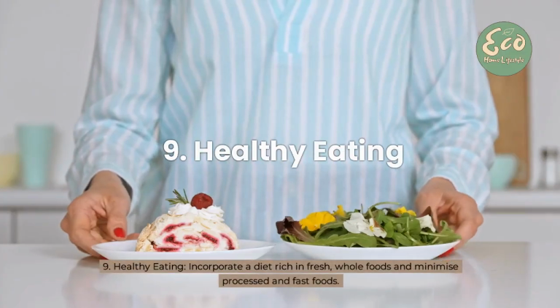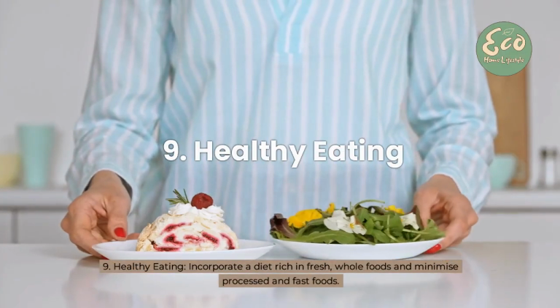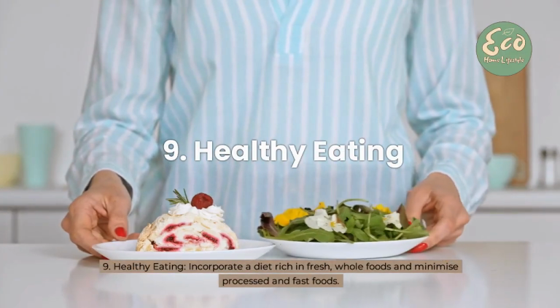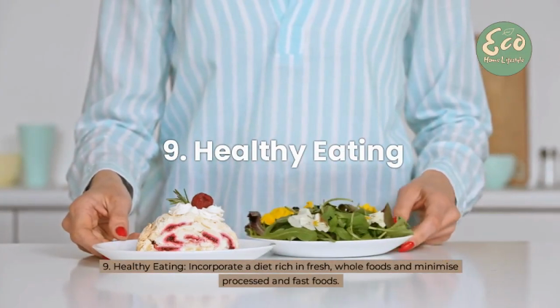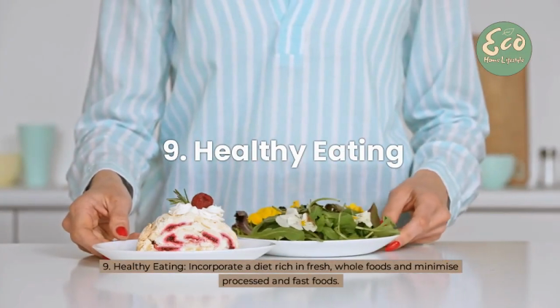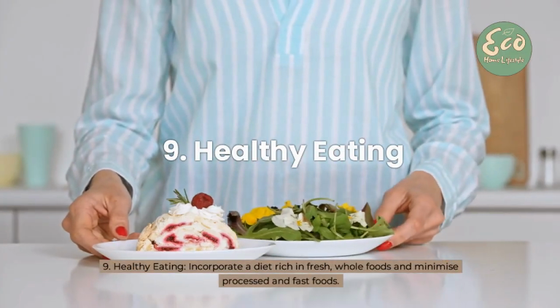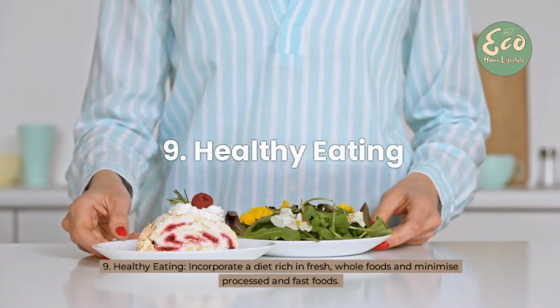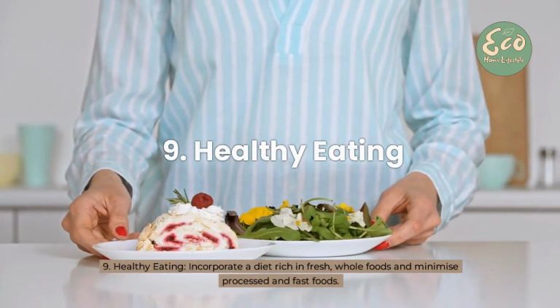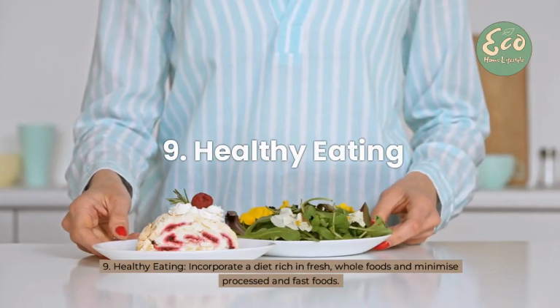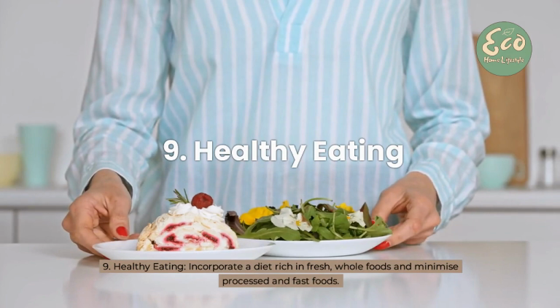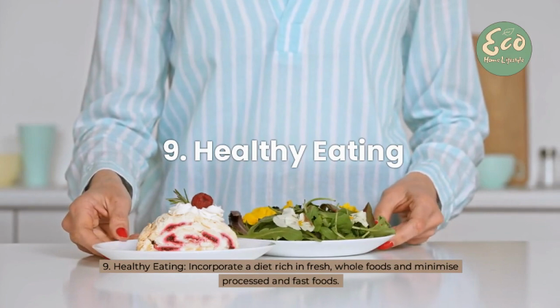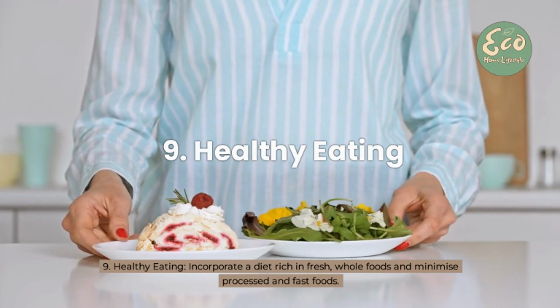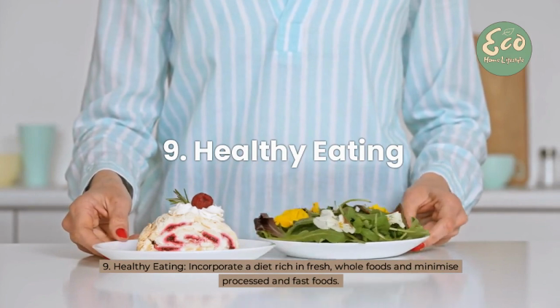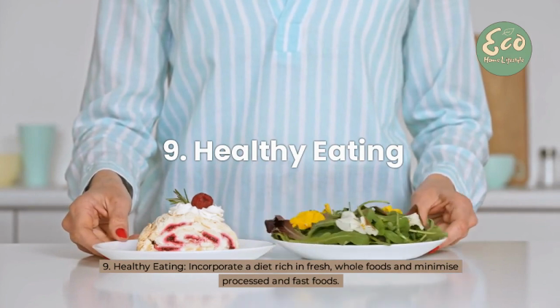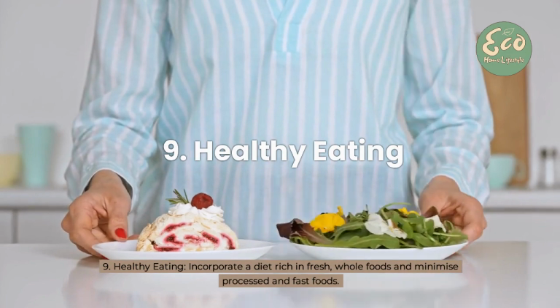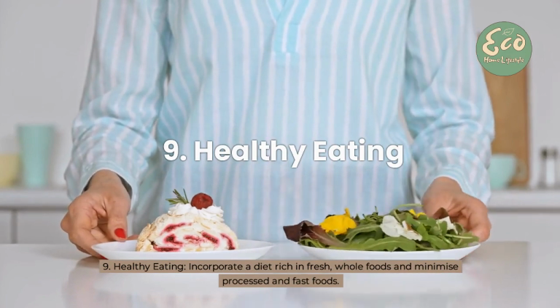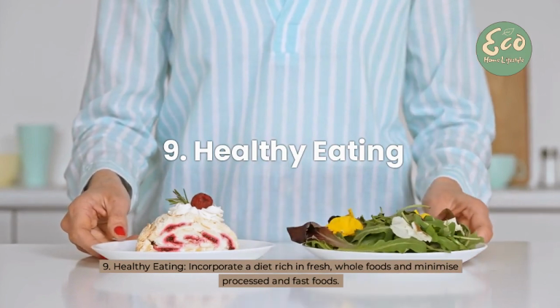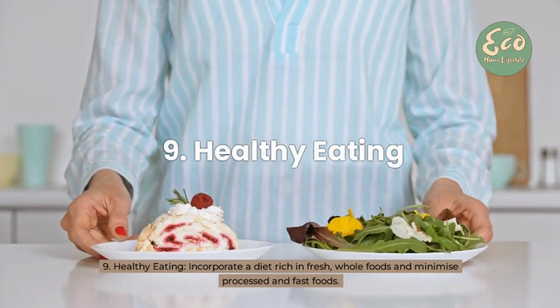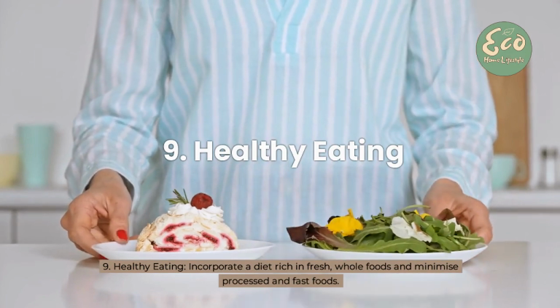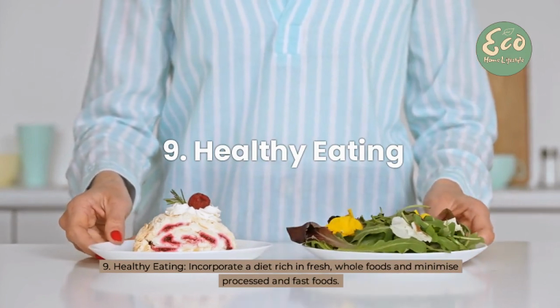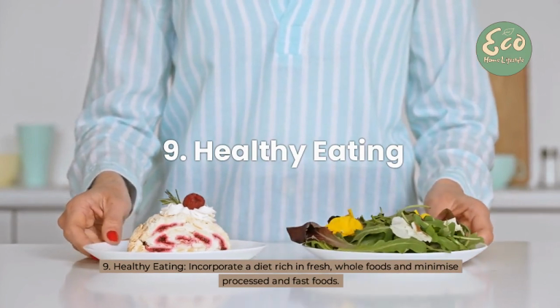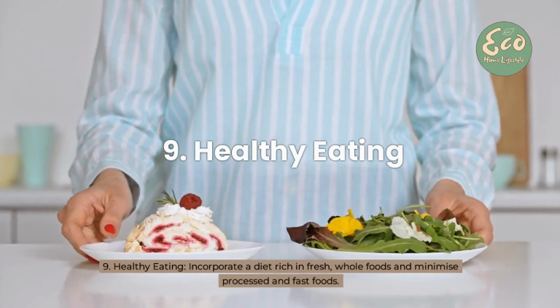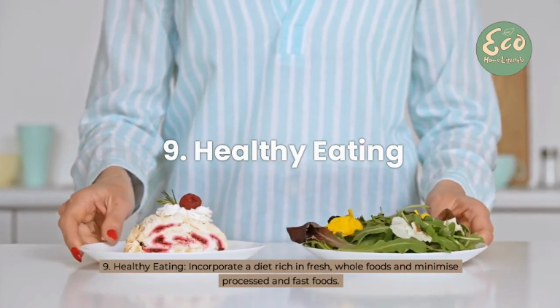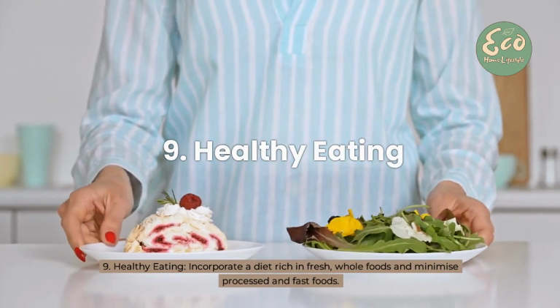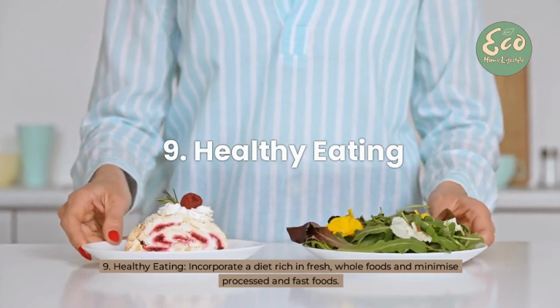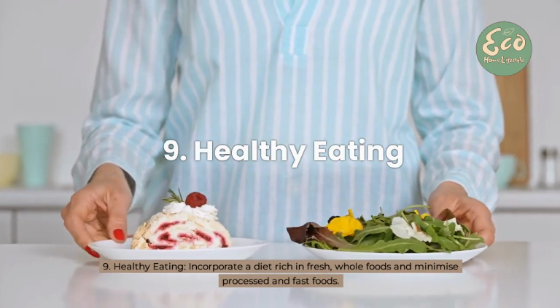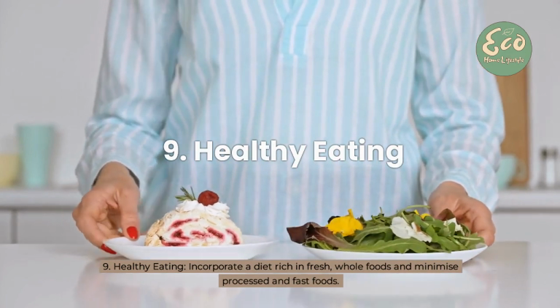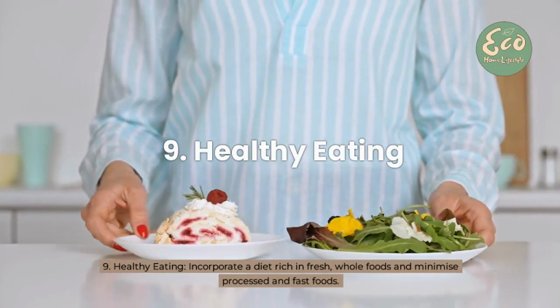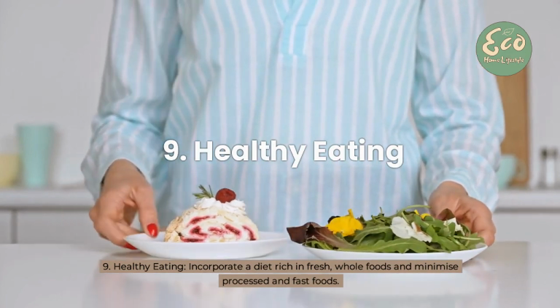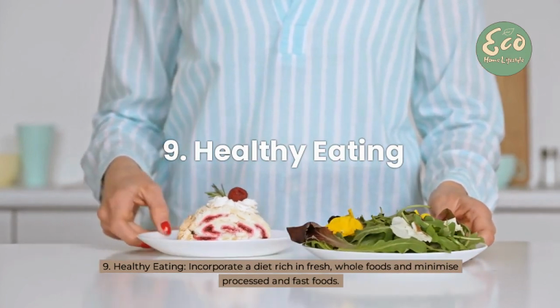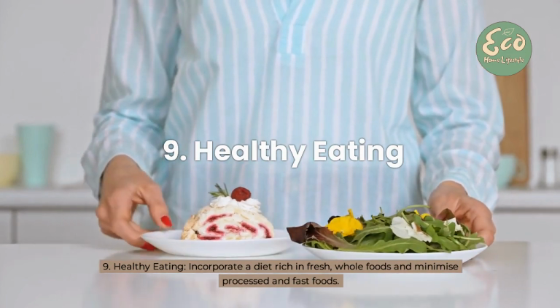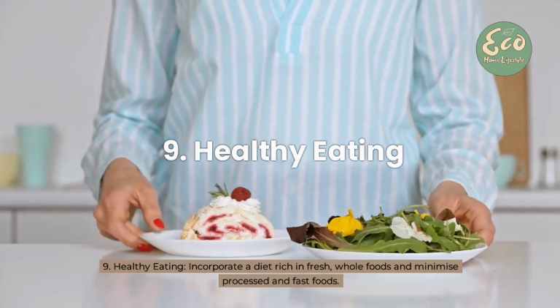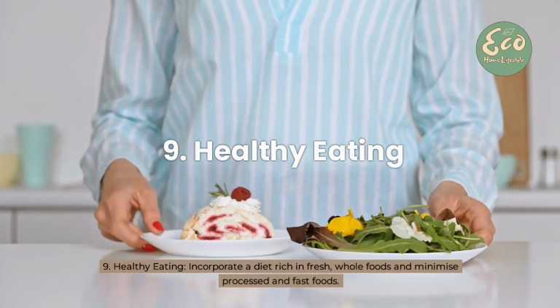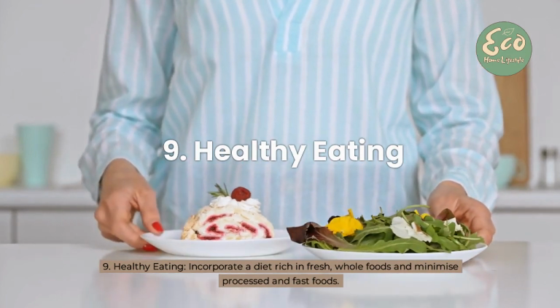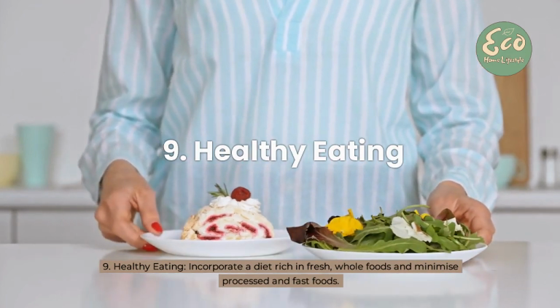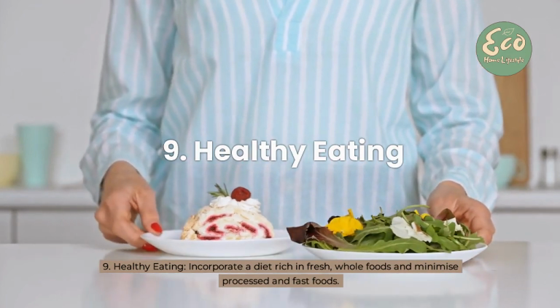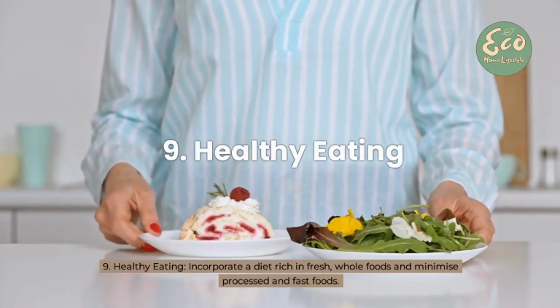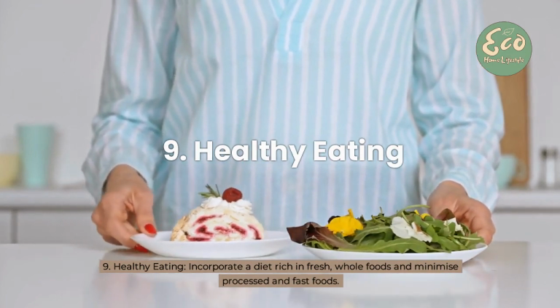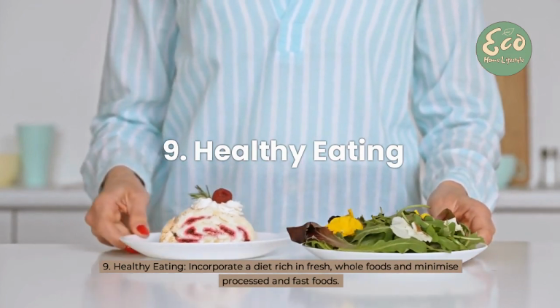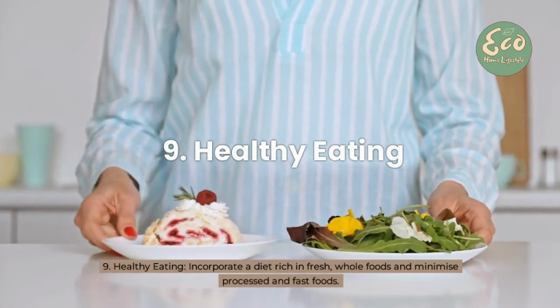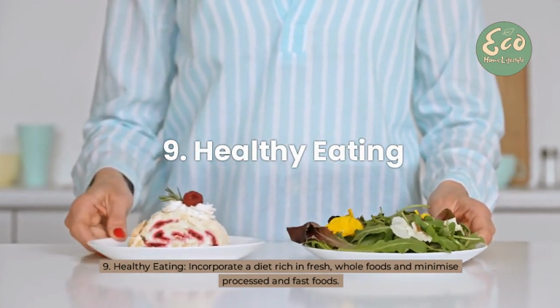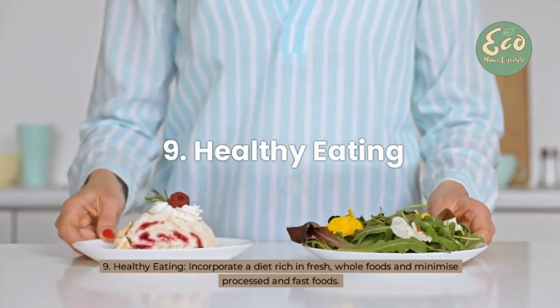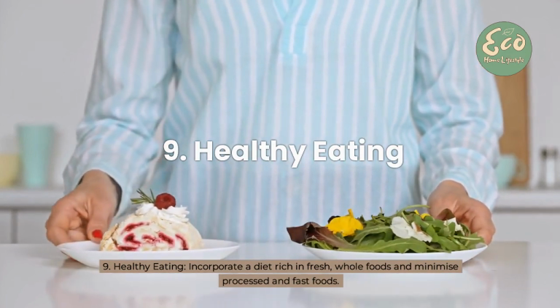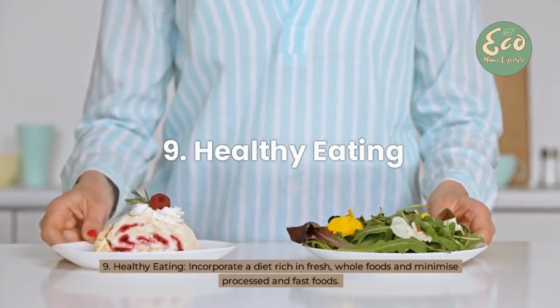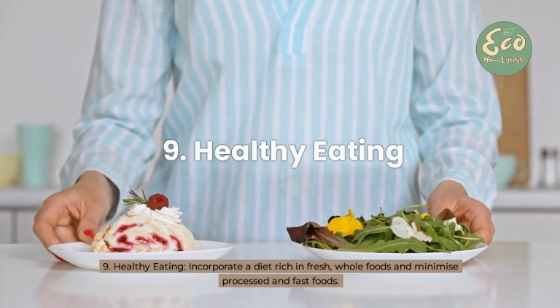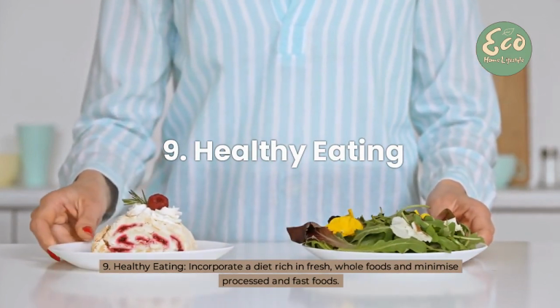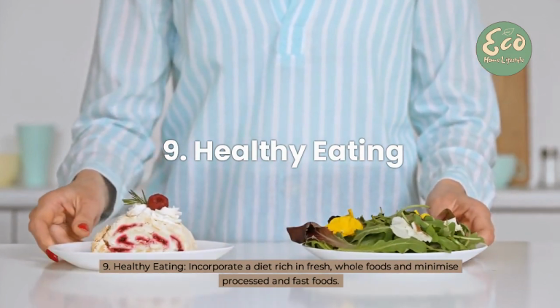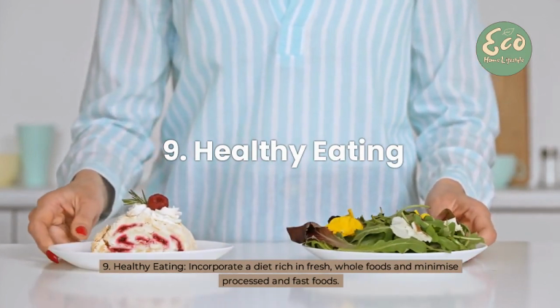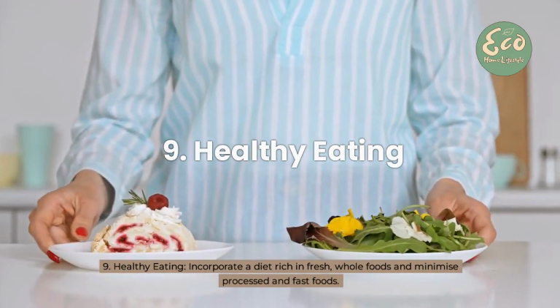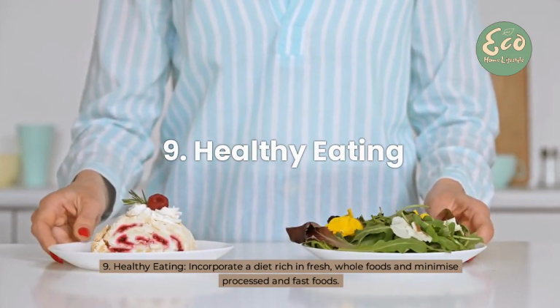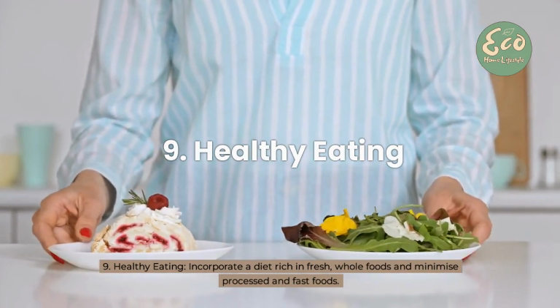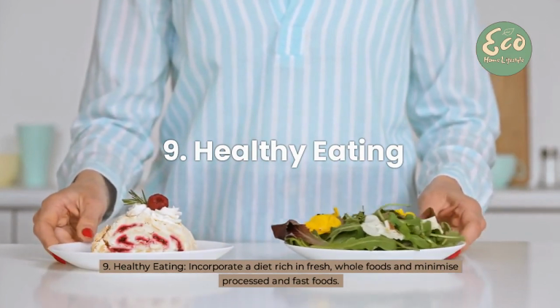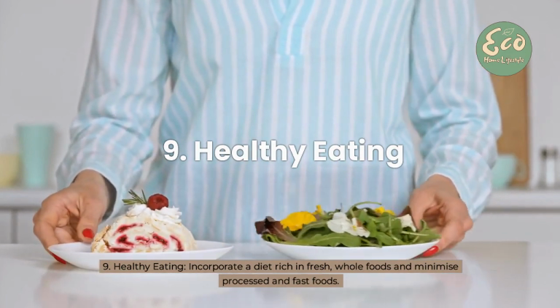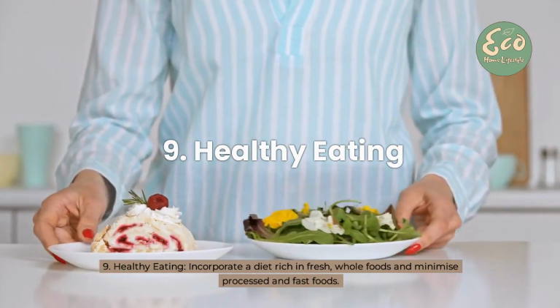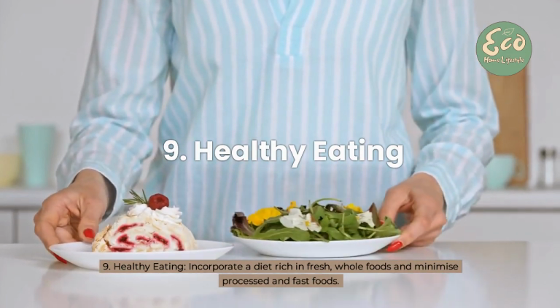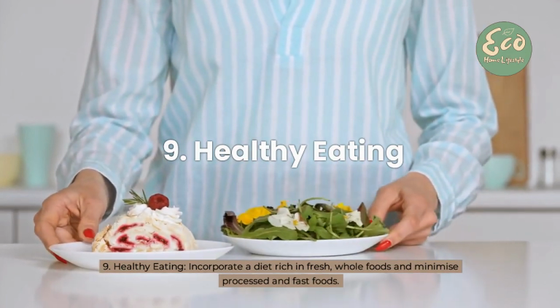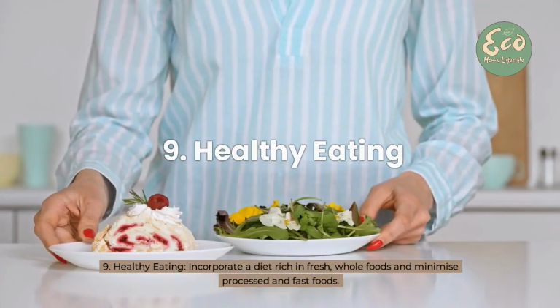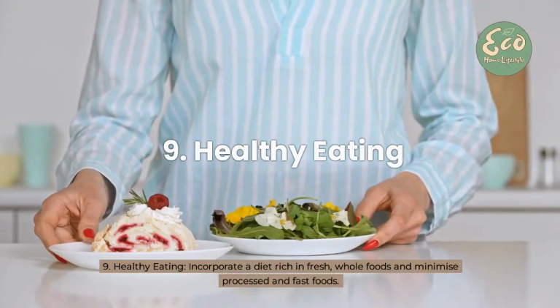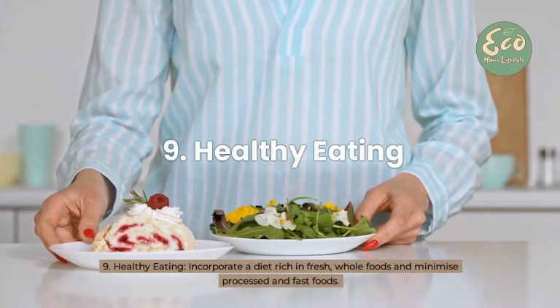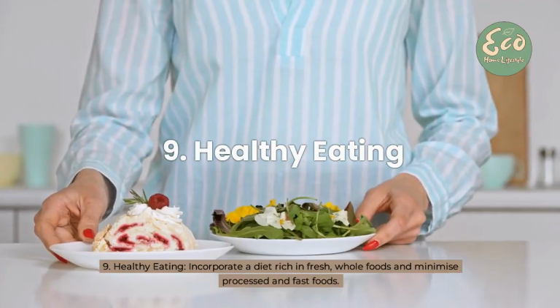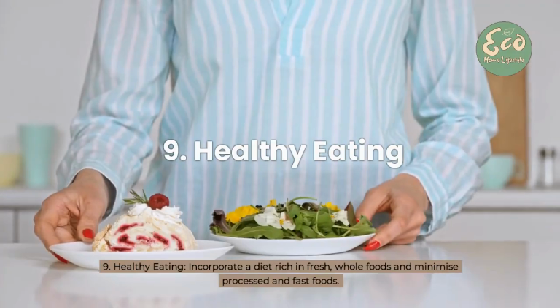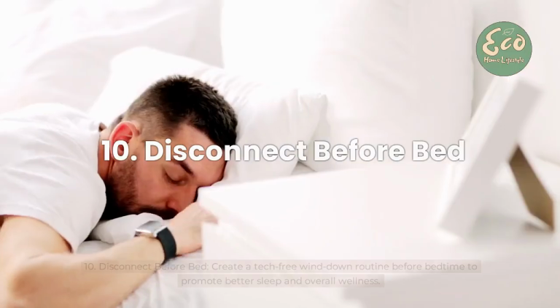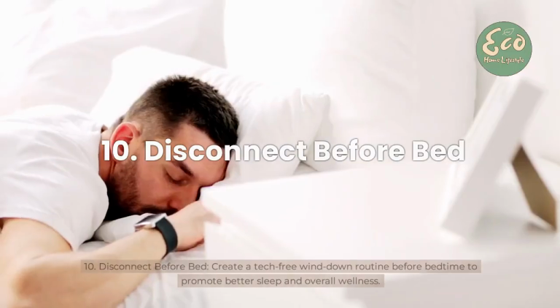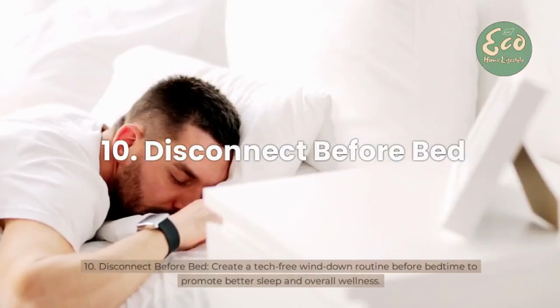9. Healthy eating — incorporate a diet rich in fresh, whole foods and minimize processed and fast foods.